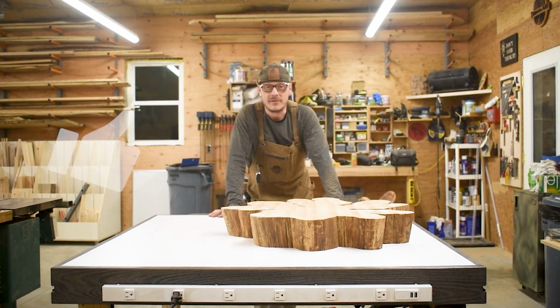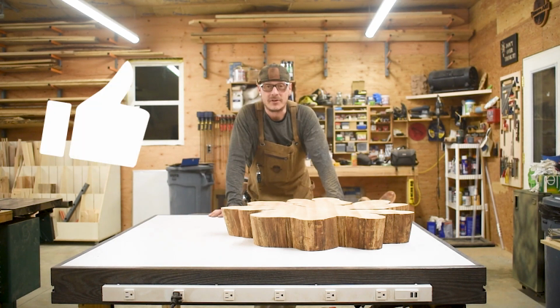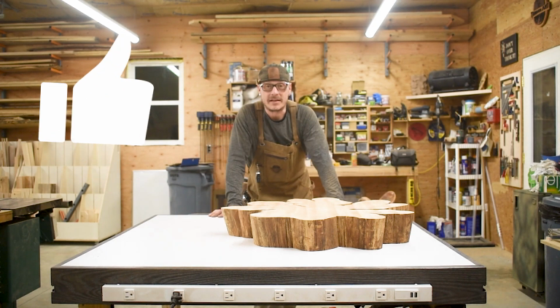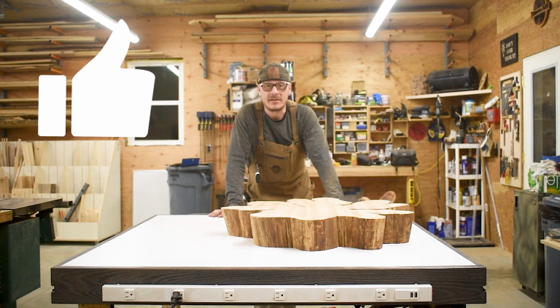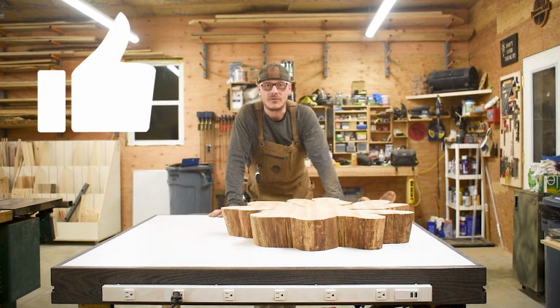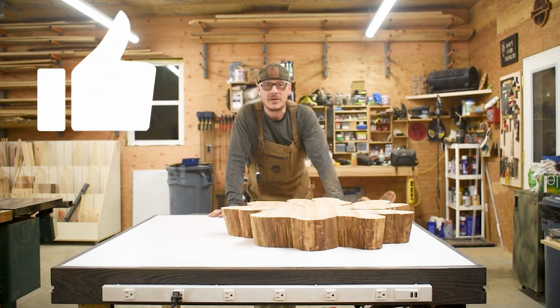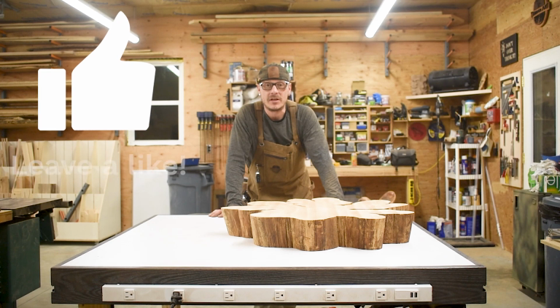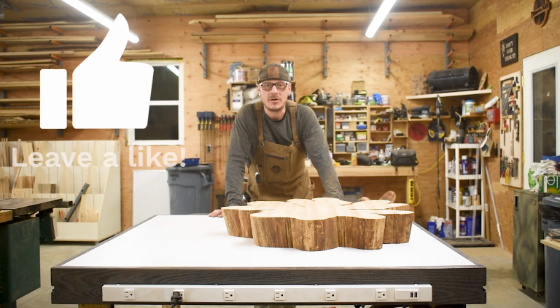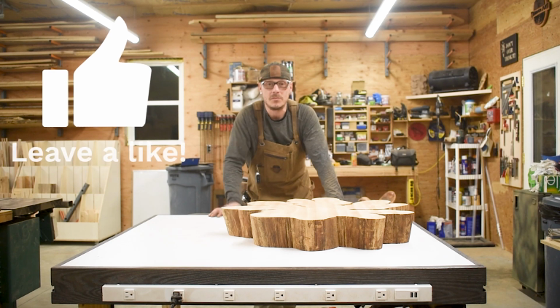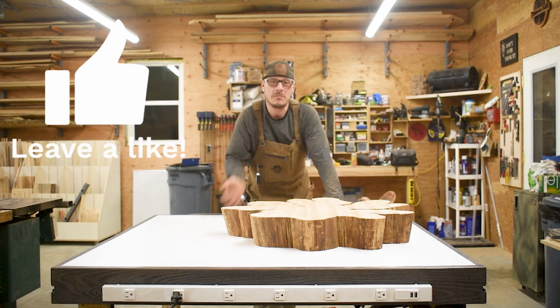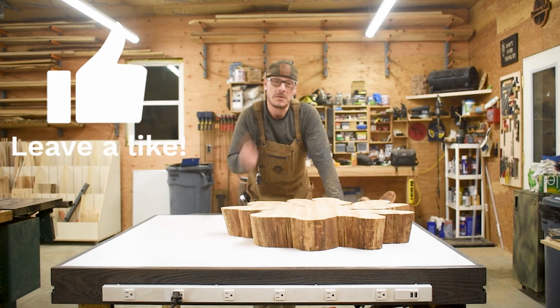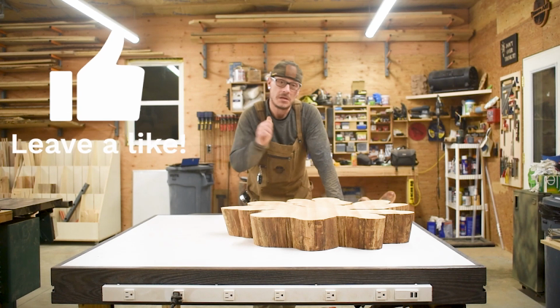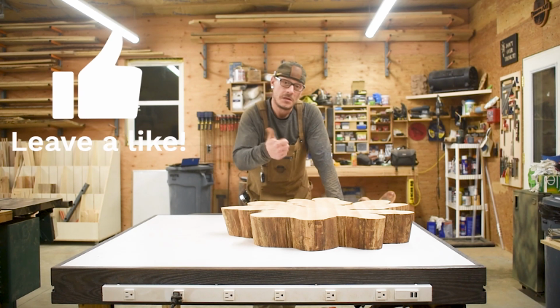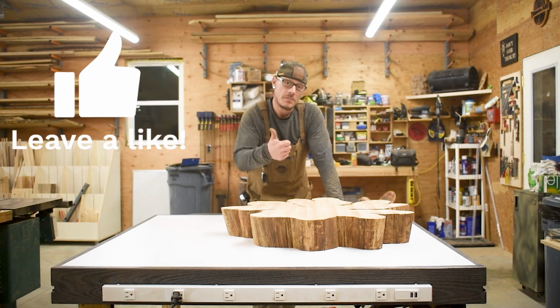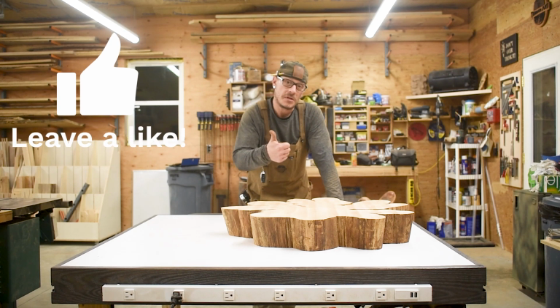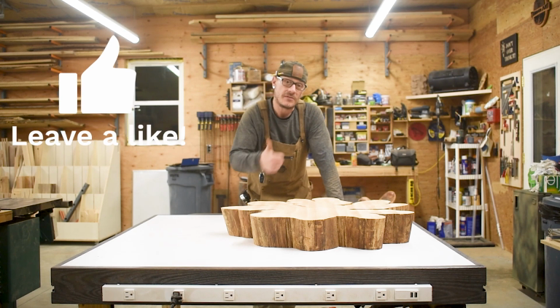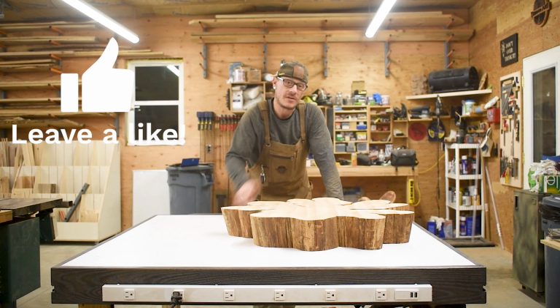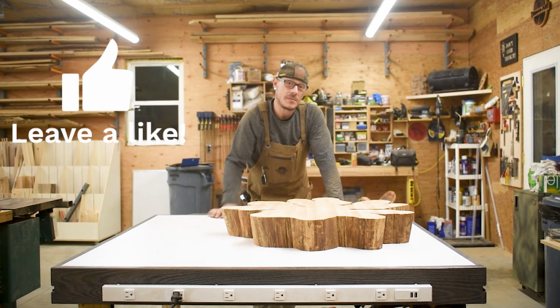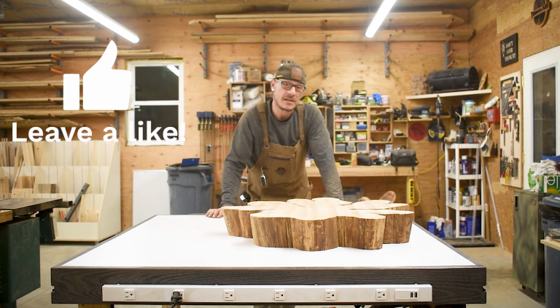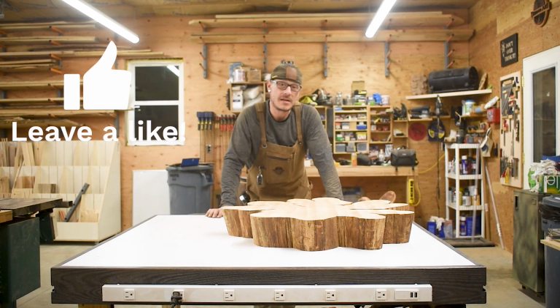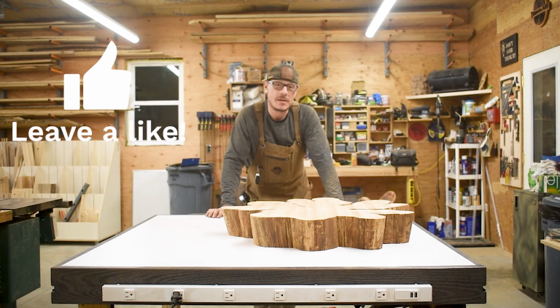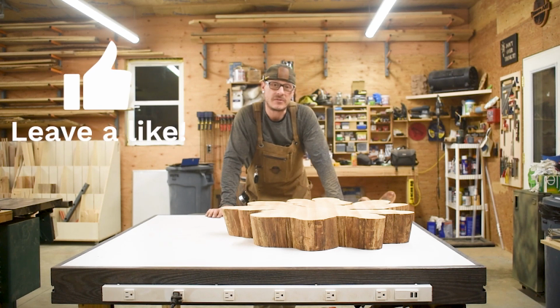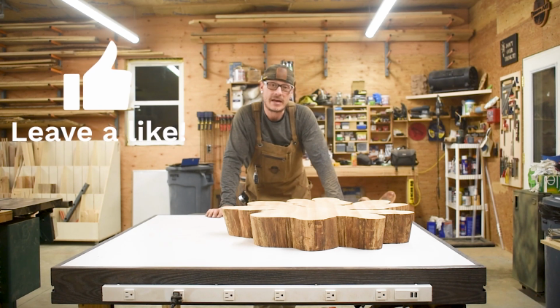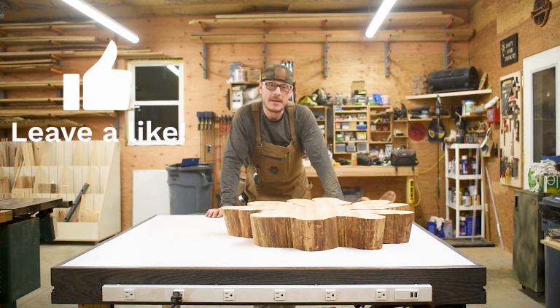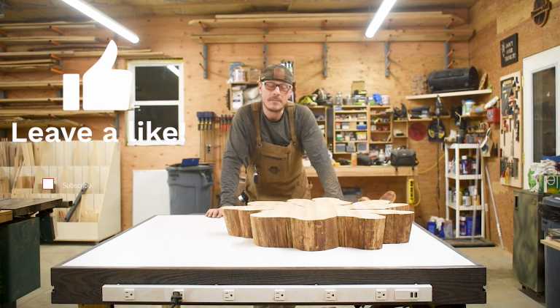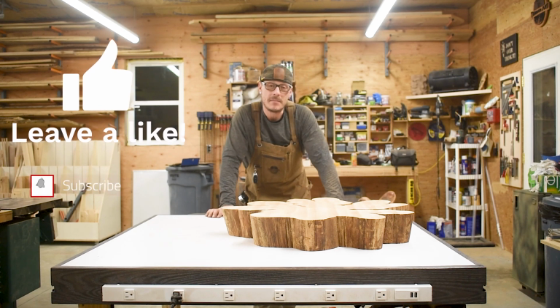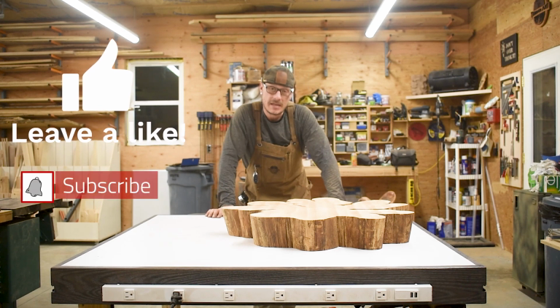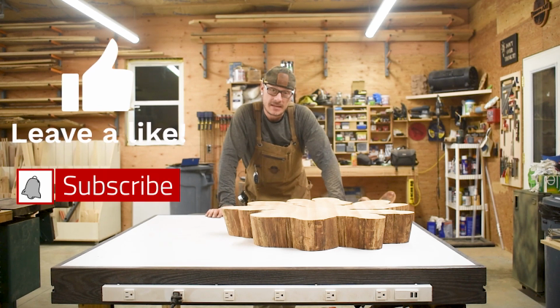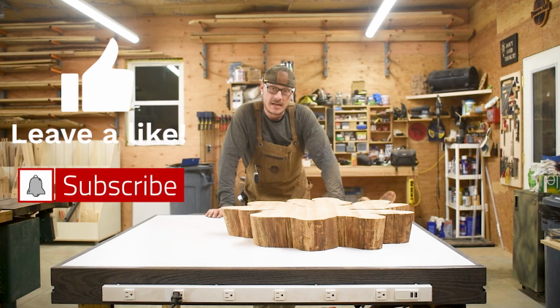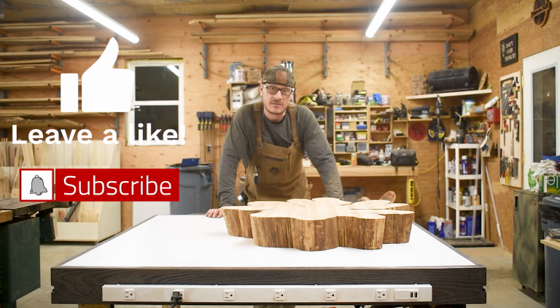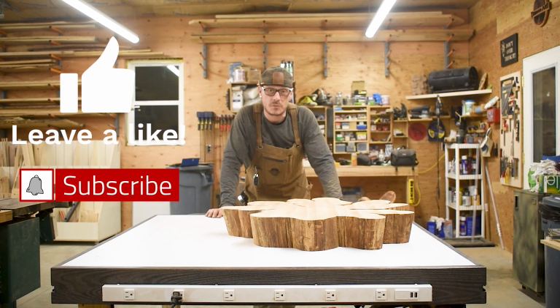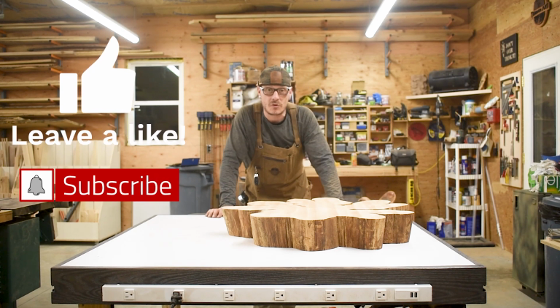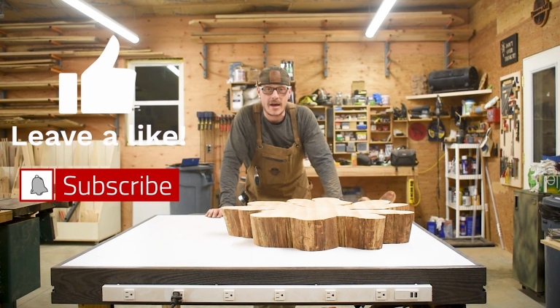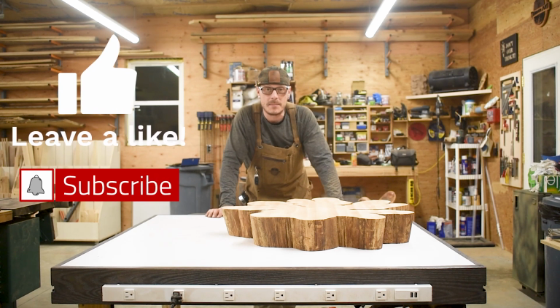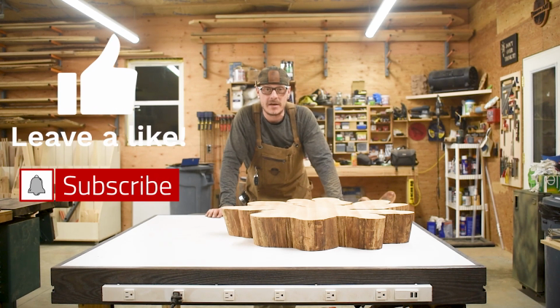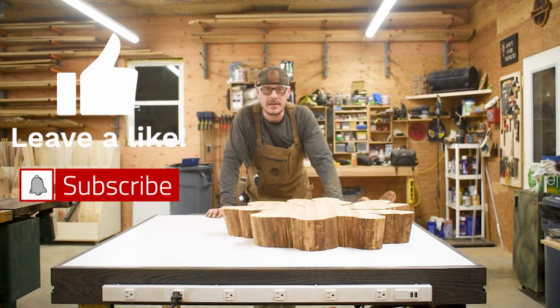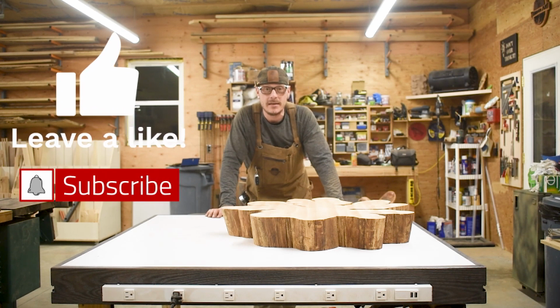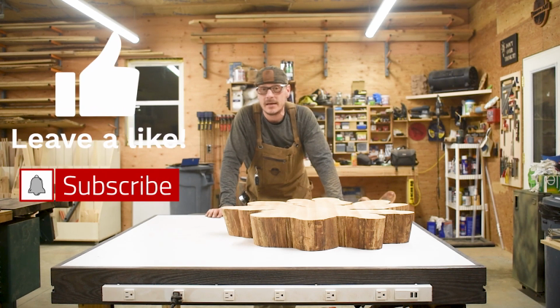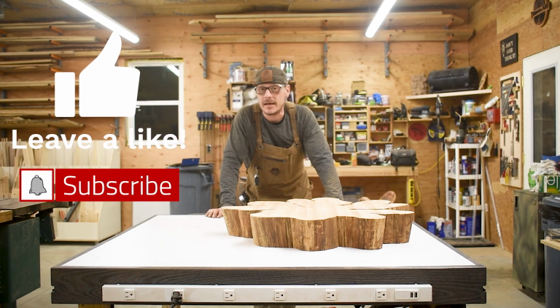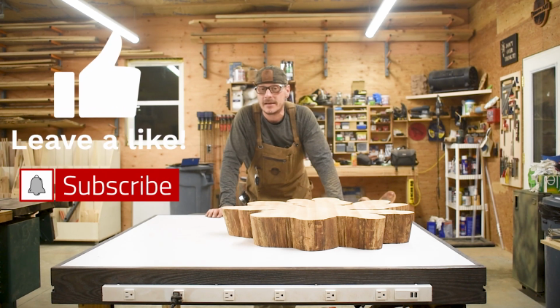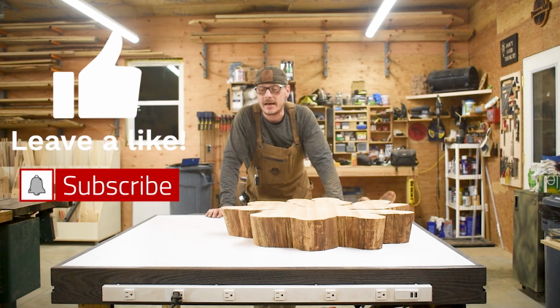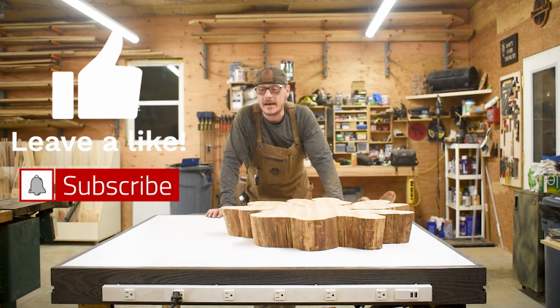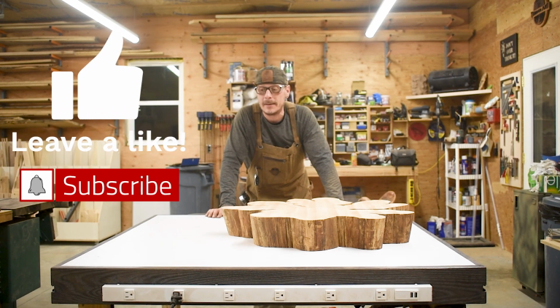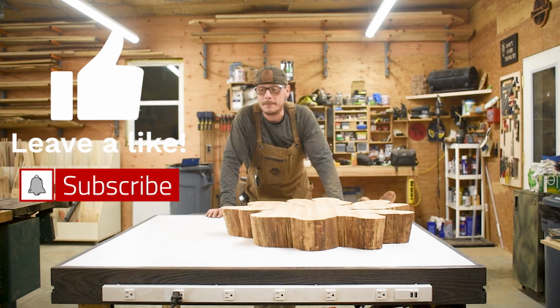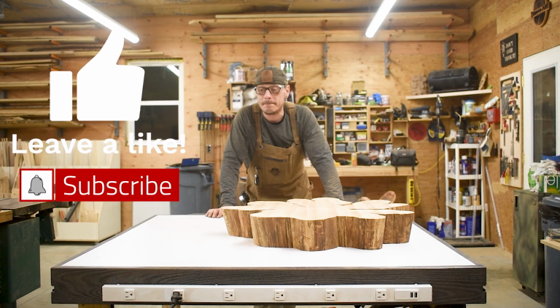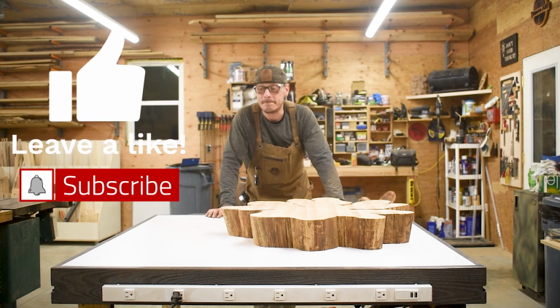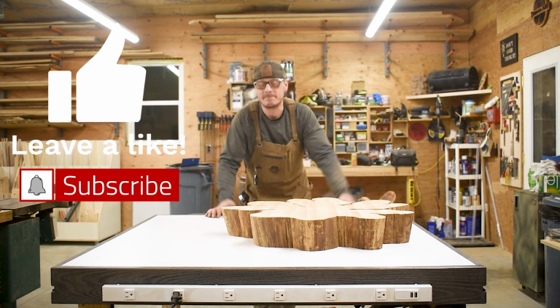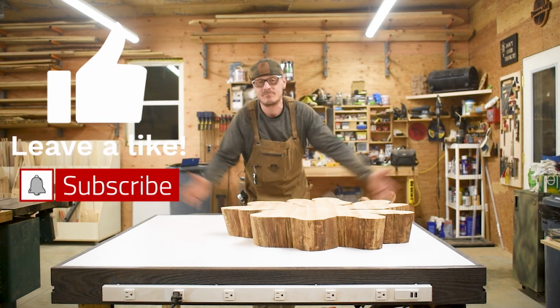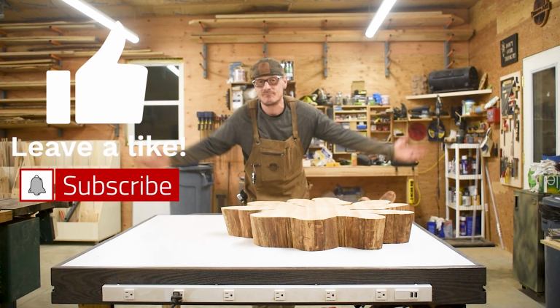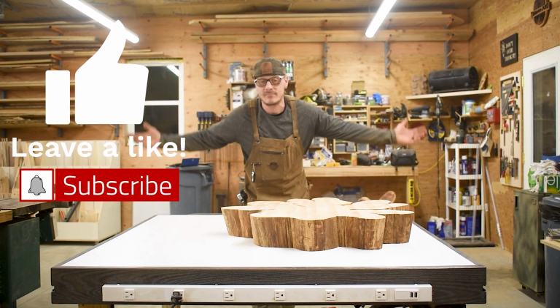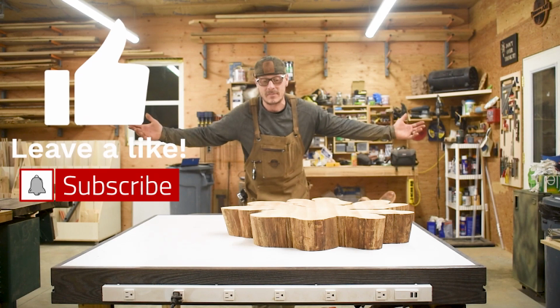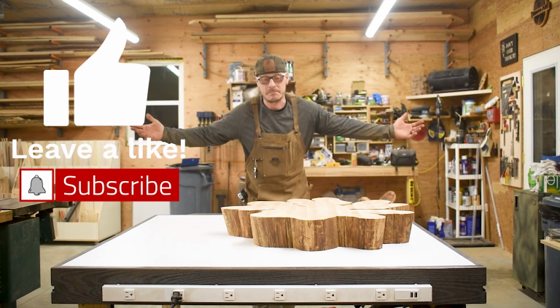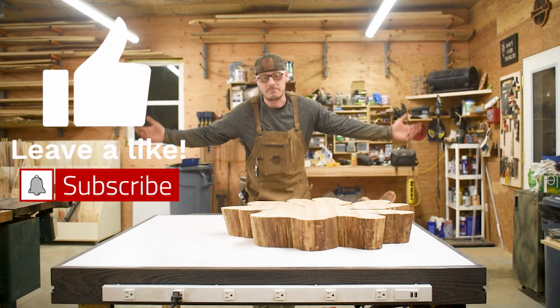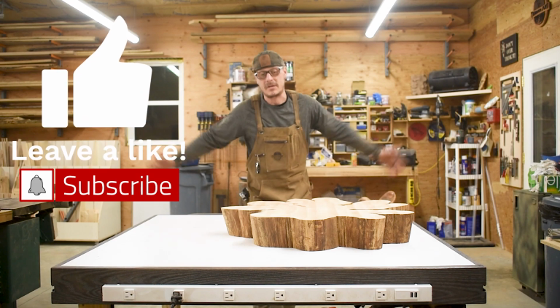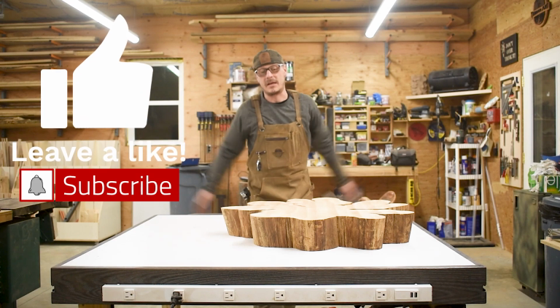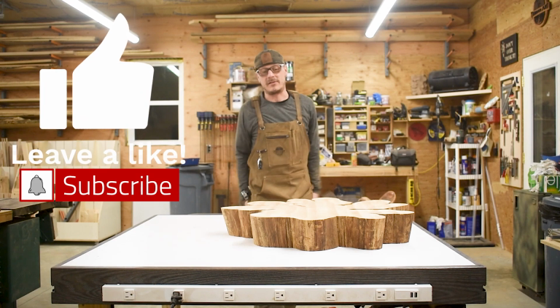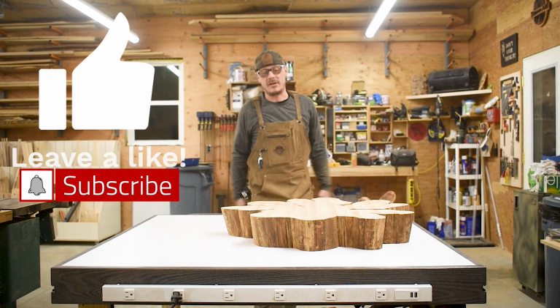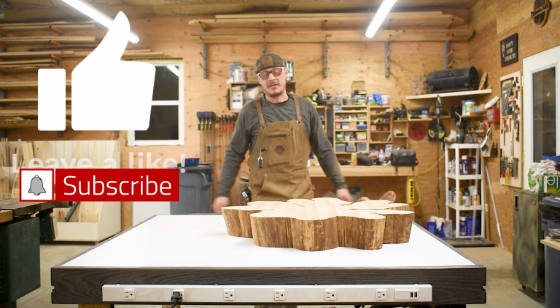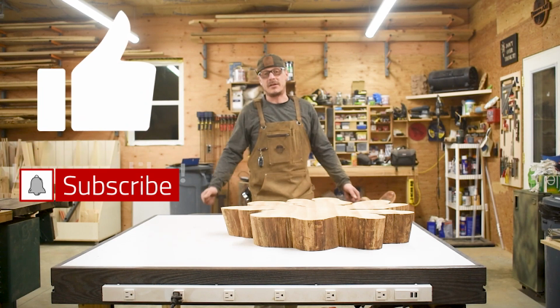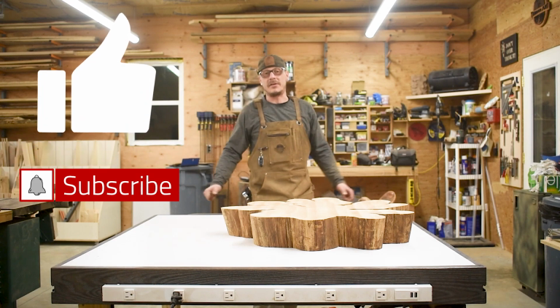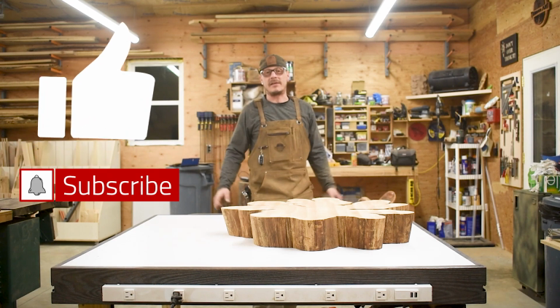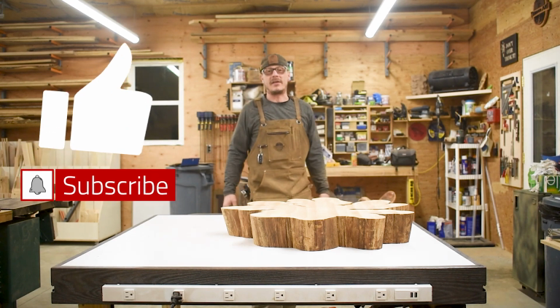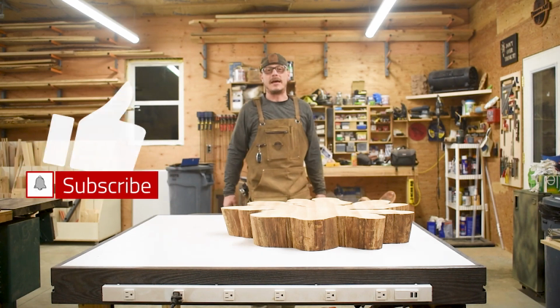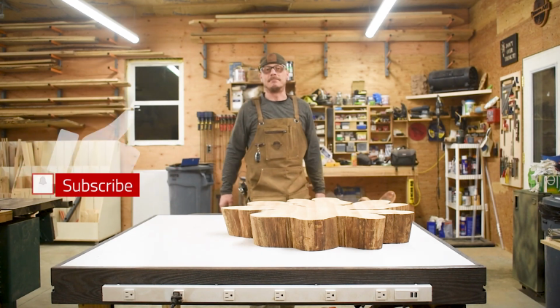If you like this video, please give me a thumbs up, hit that subscribe button, and that's it. Until next time.